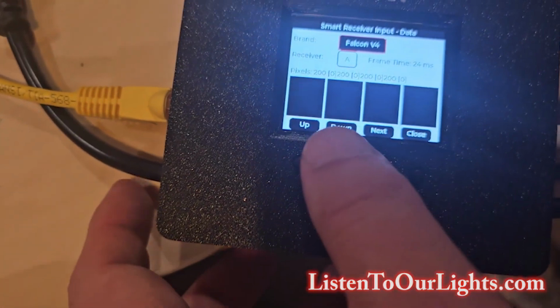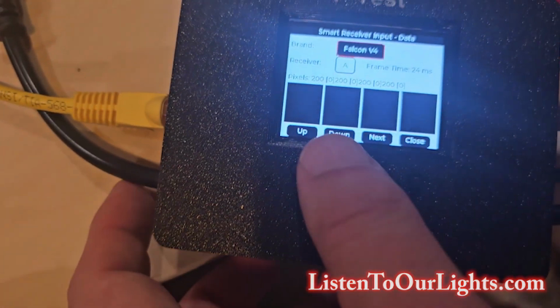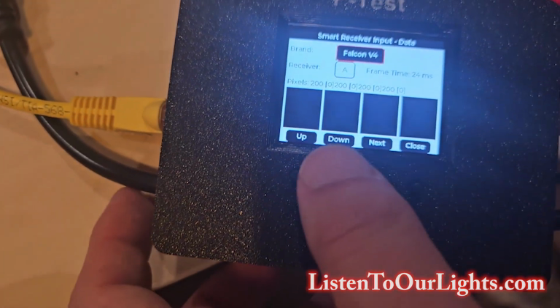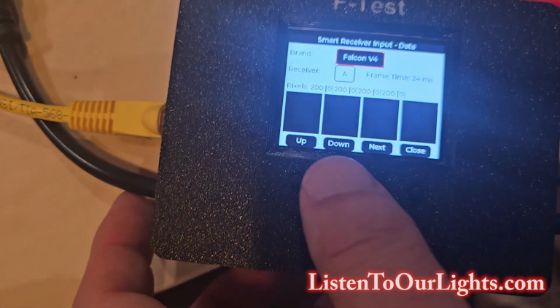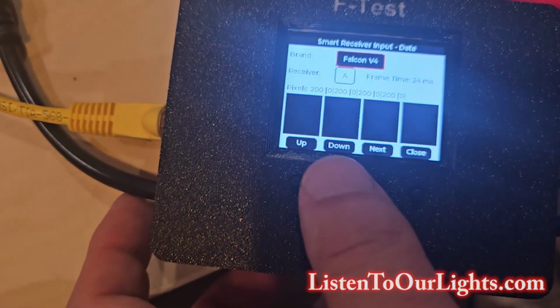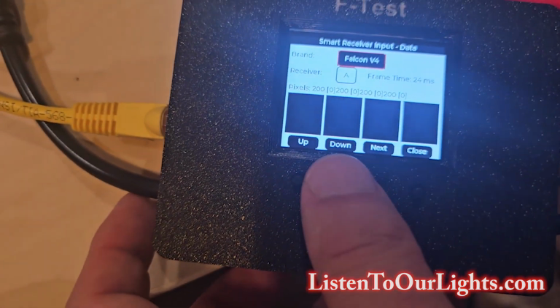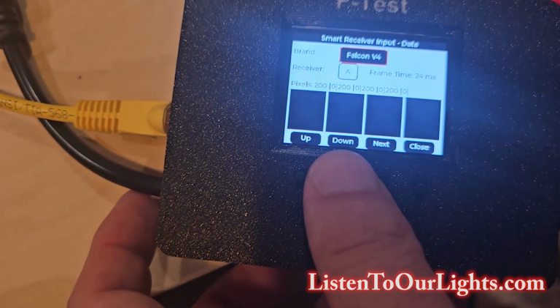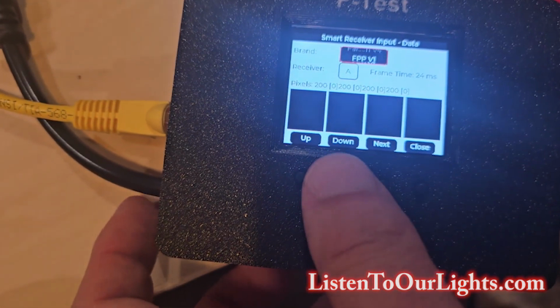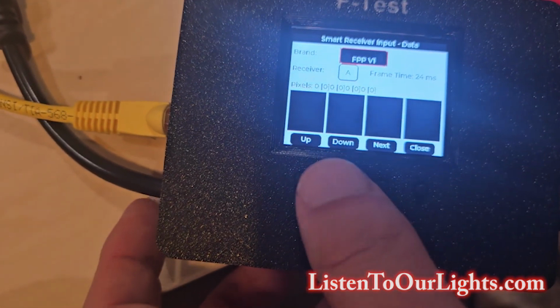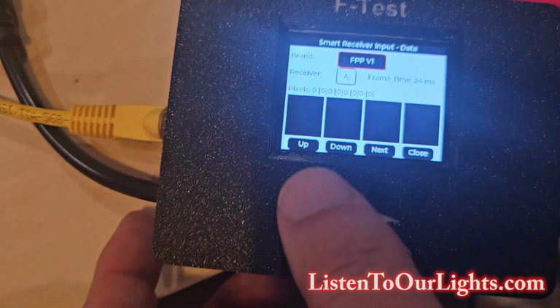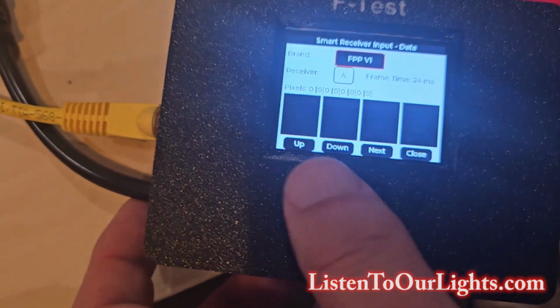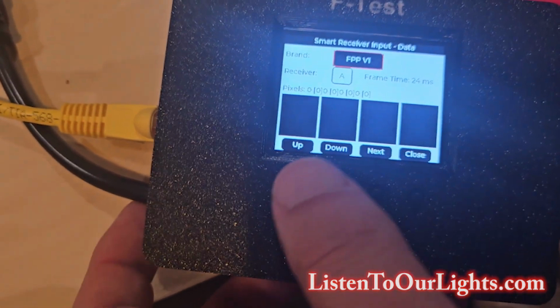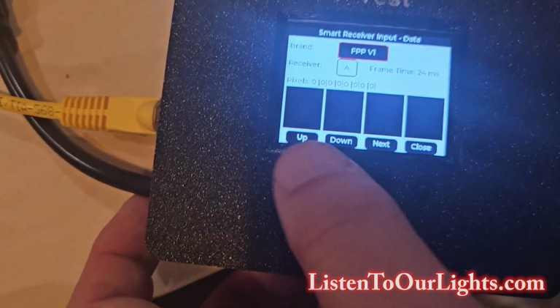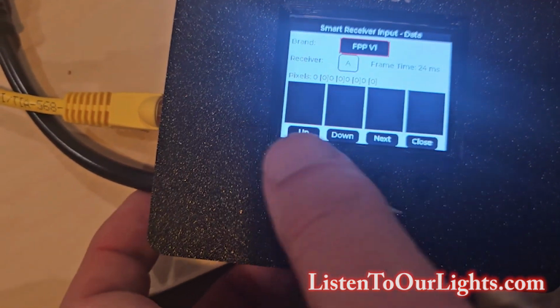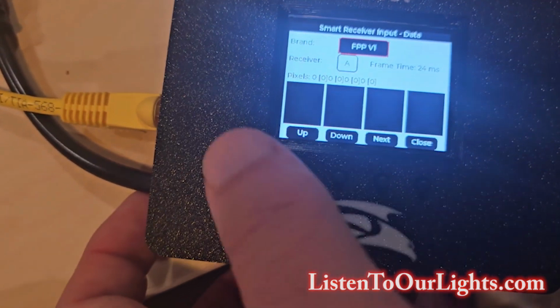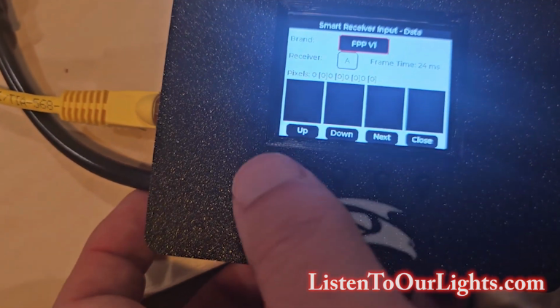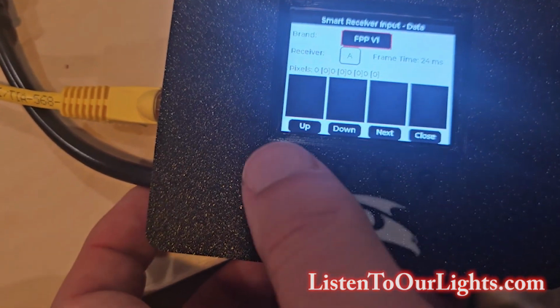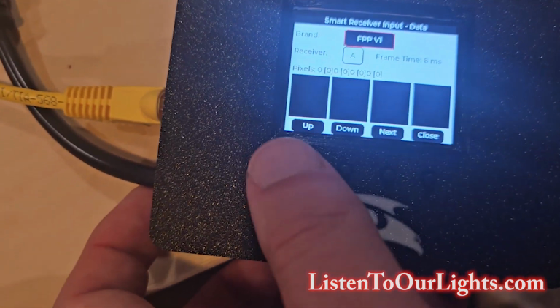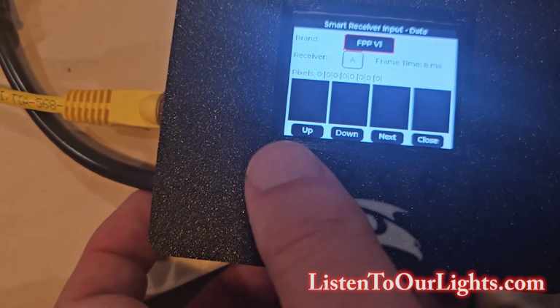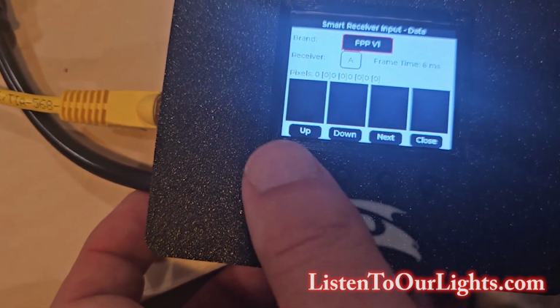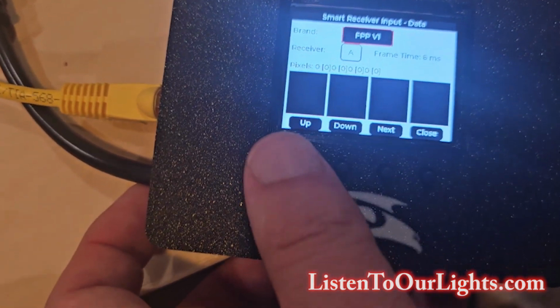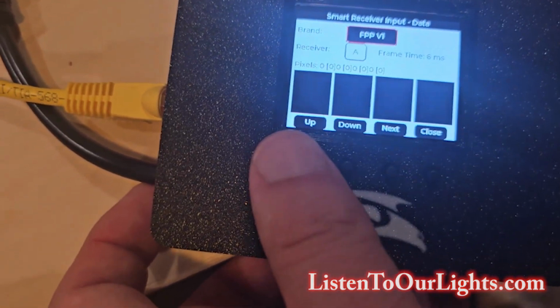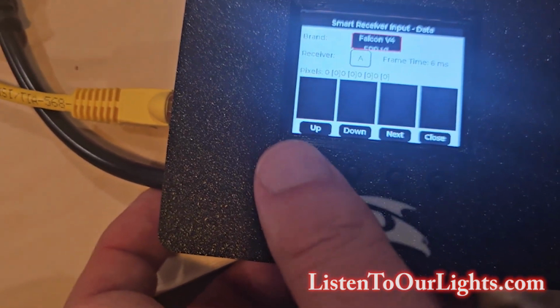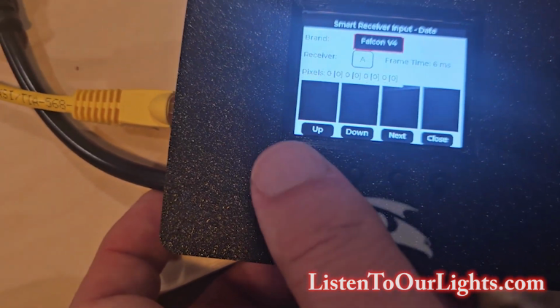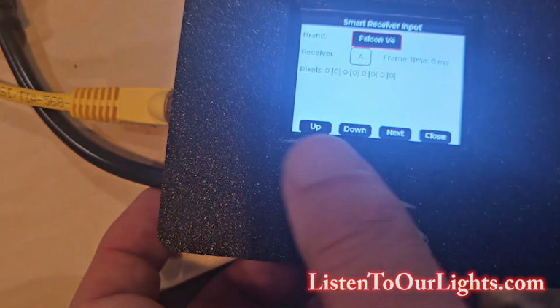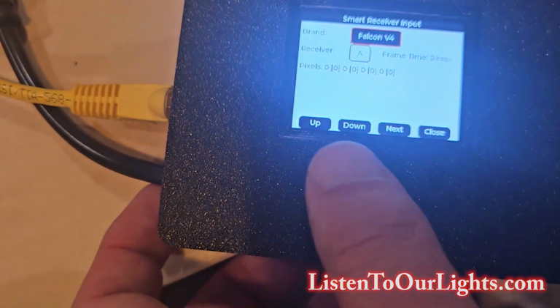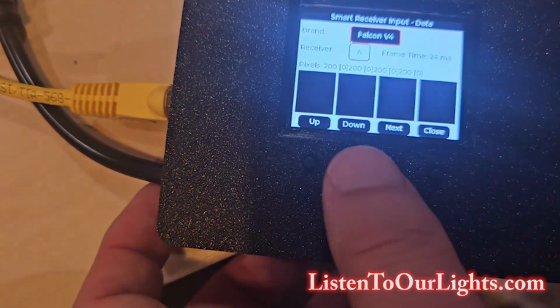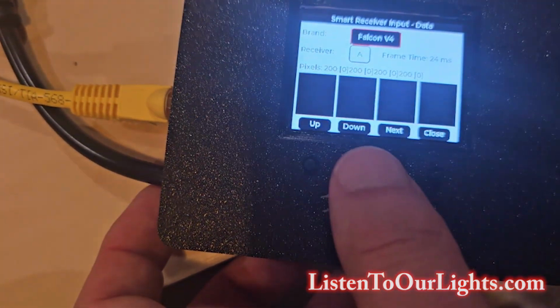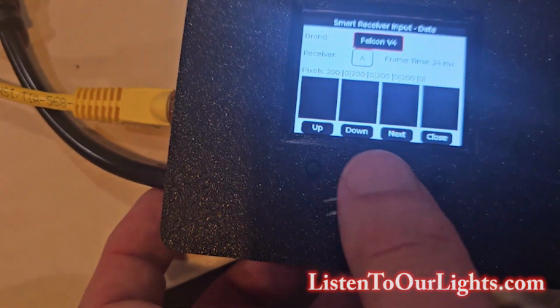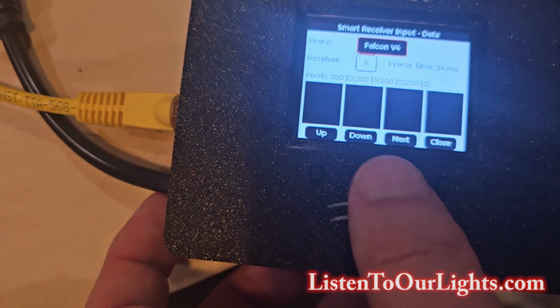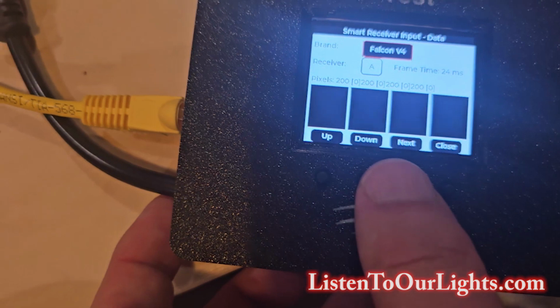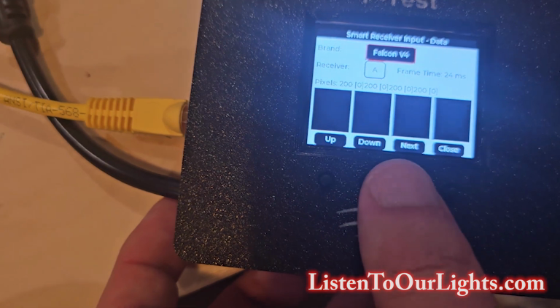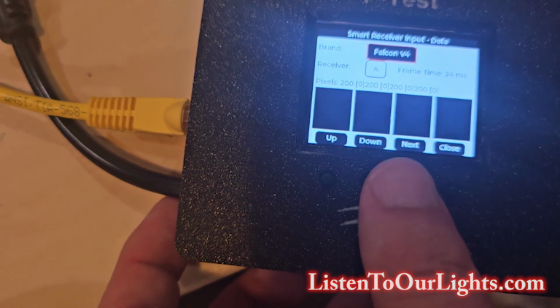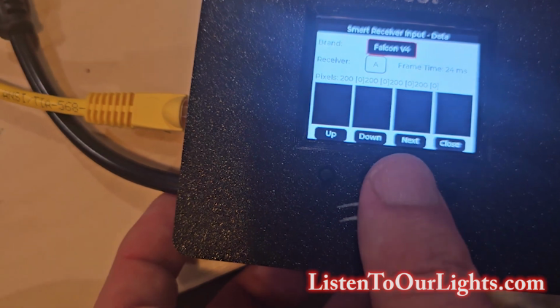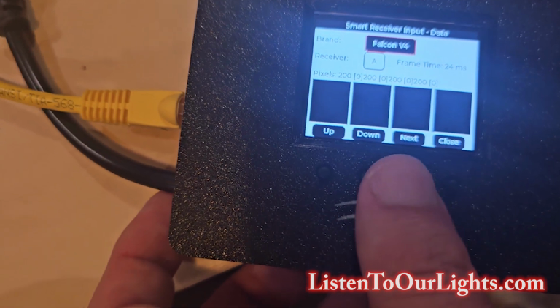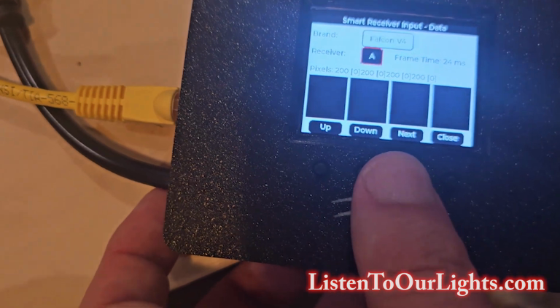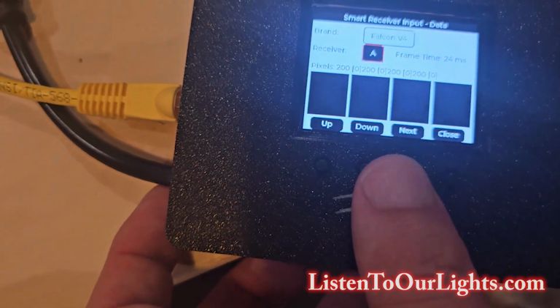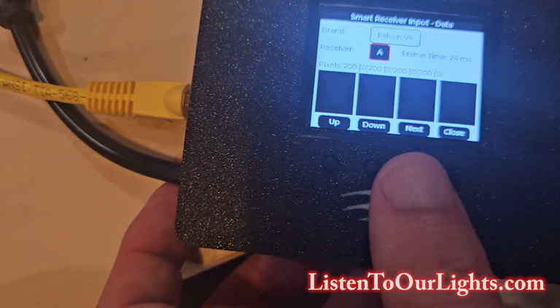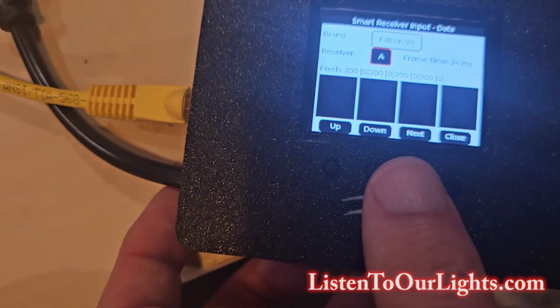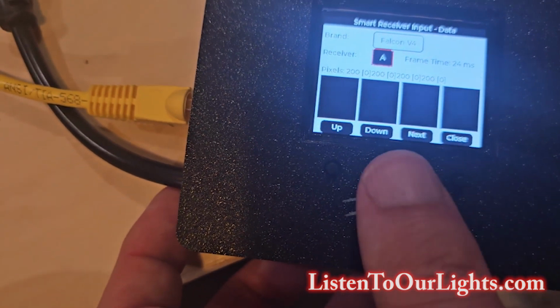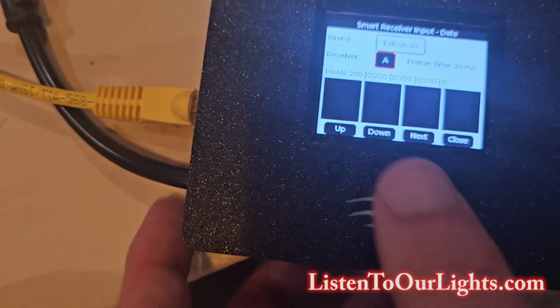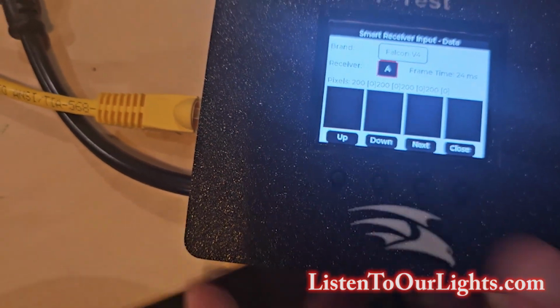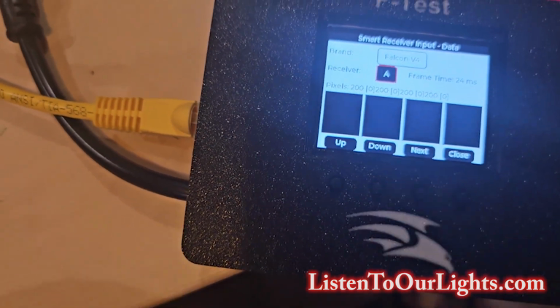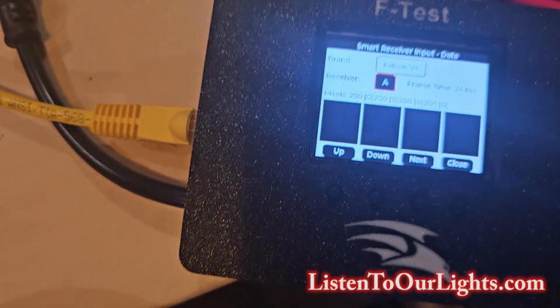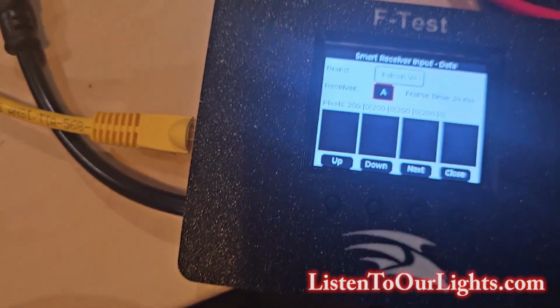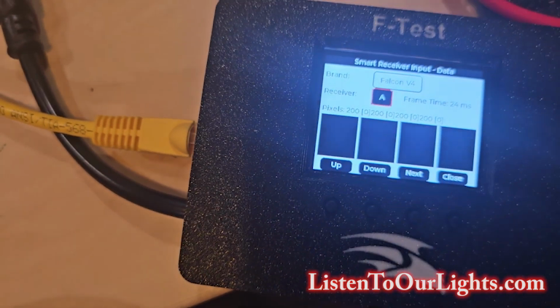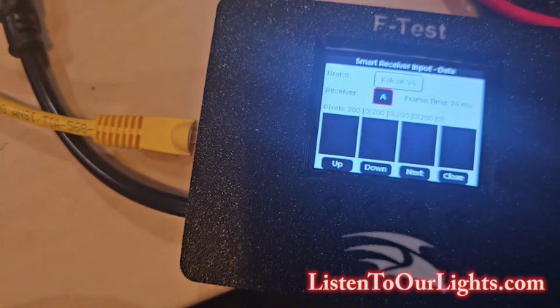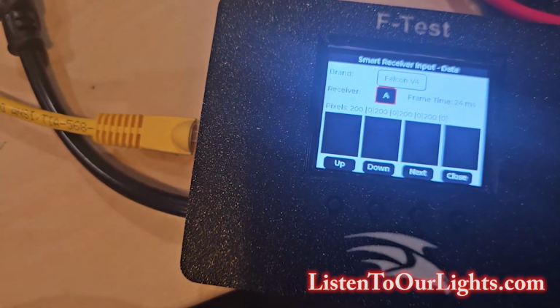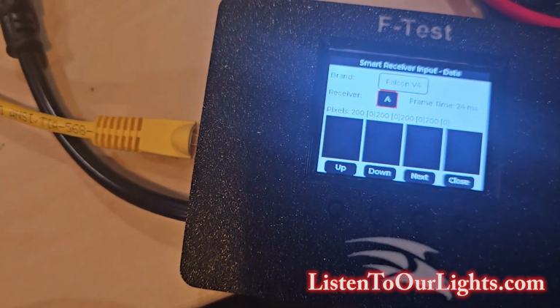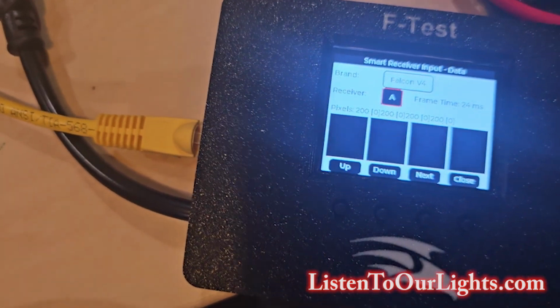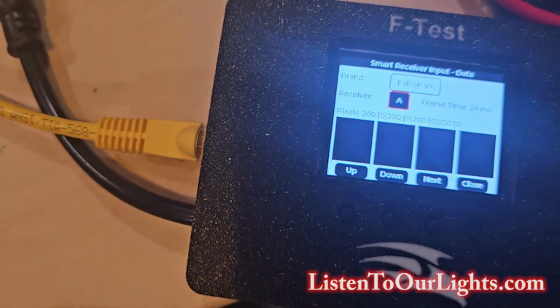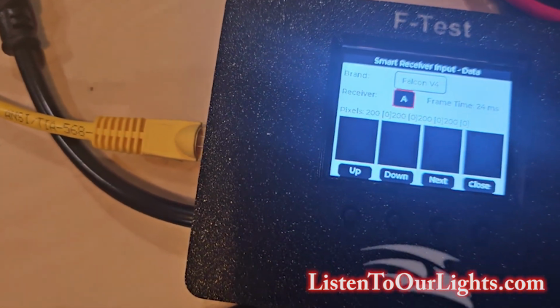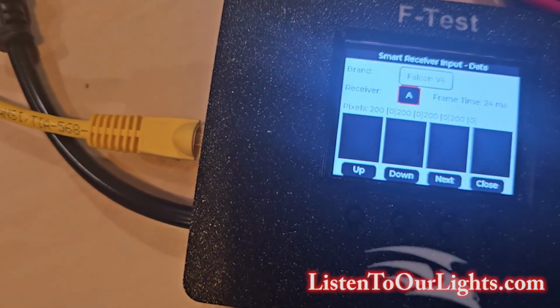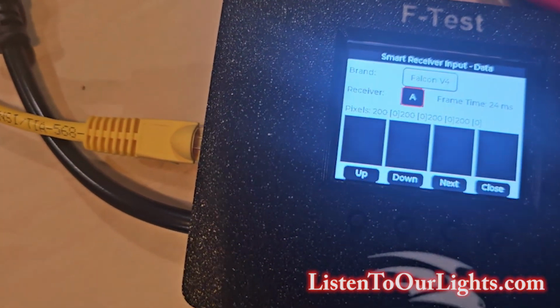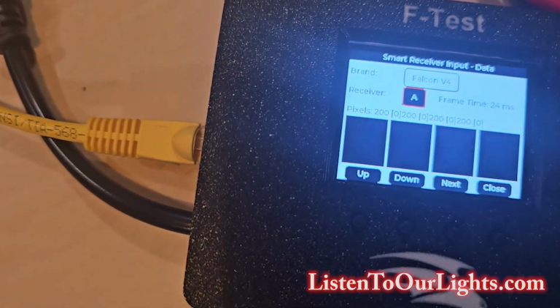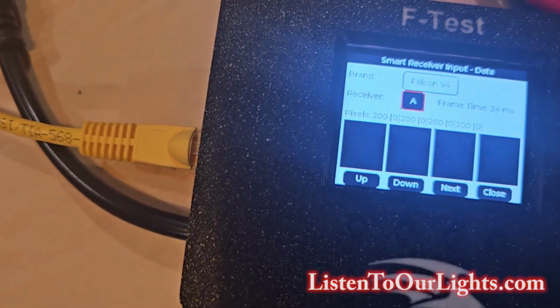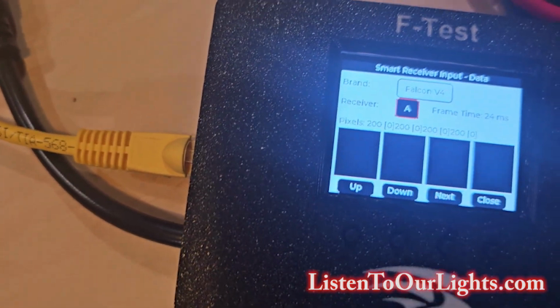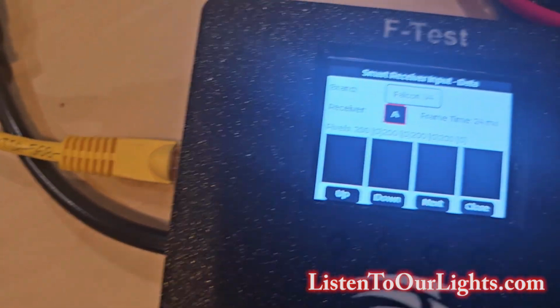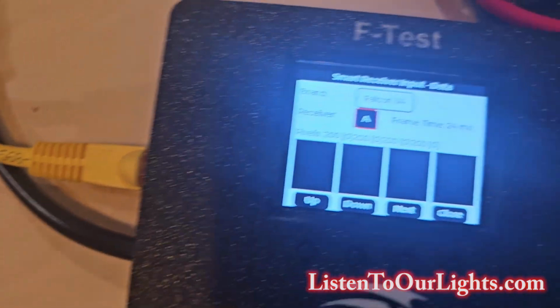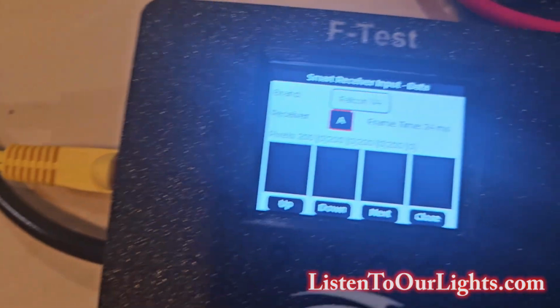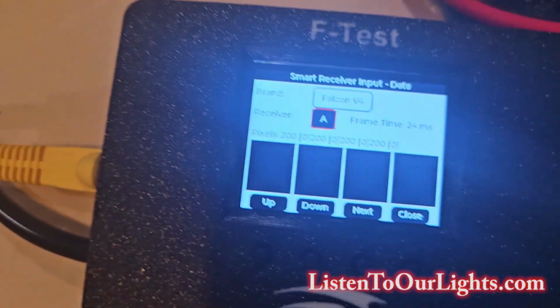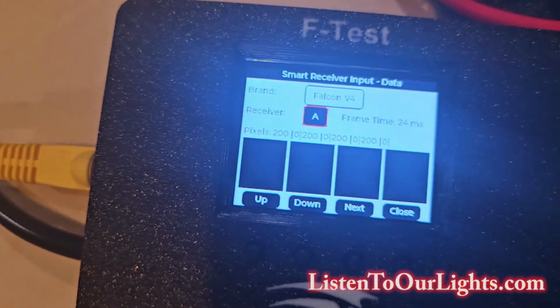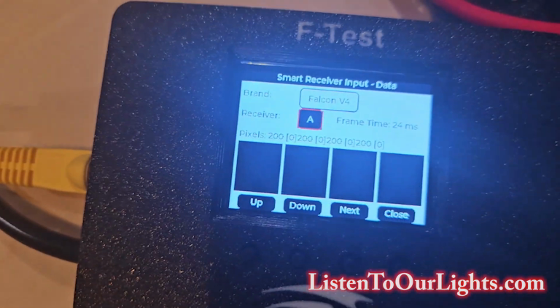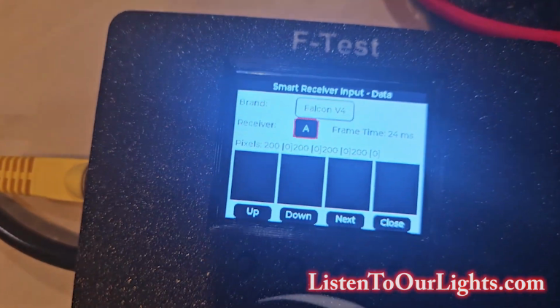I'm going to select Falcon V4, and then I can look at whichever receiver. Going up, I am looking at receiver A.